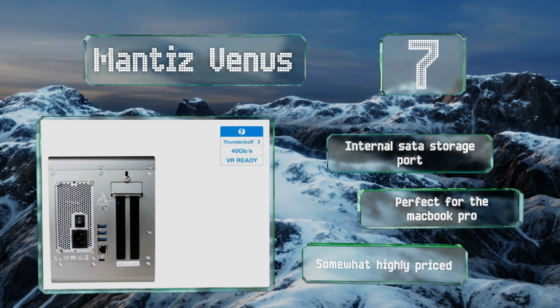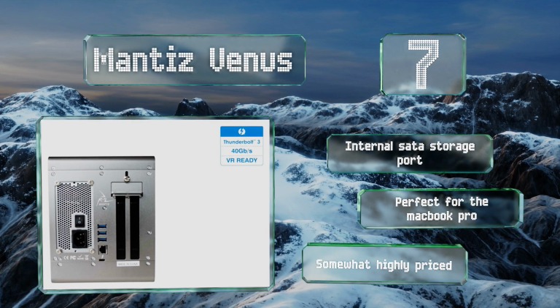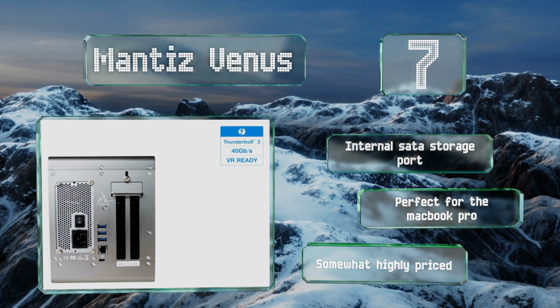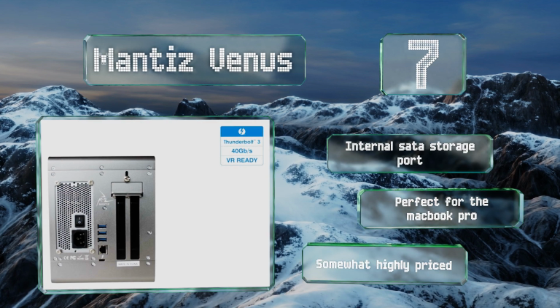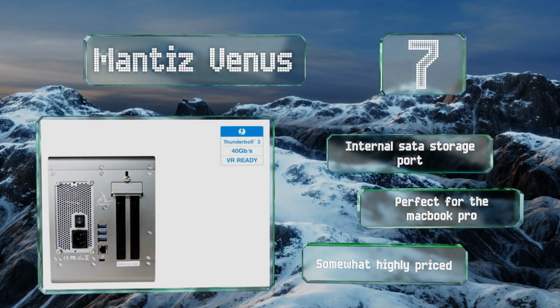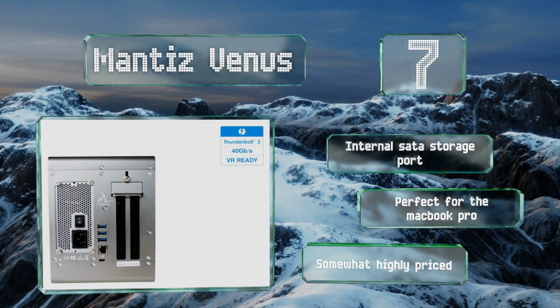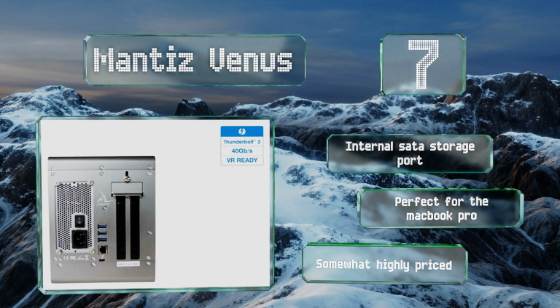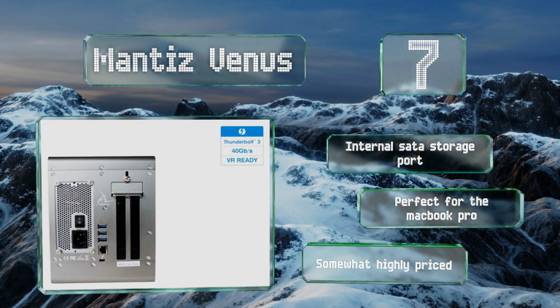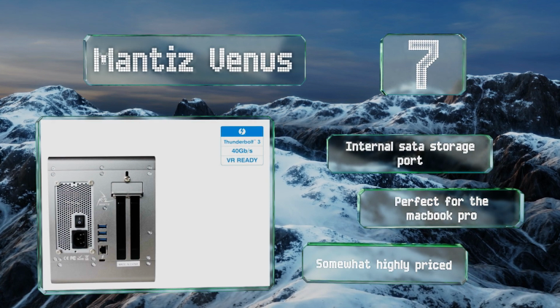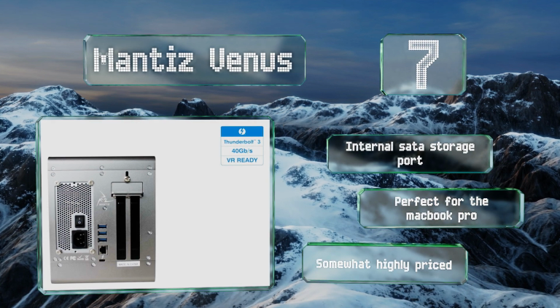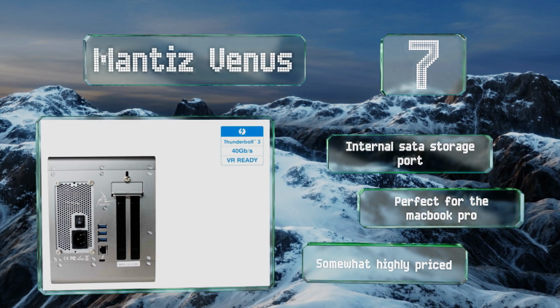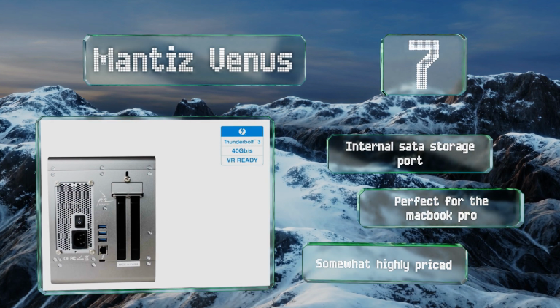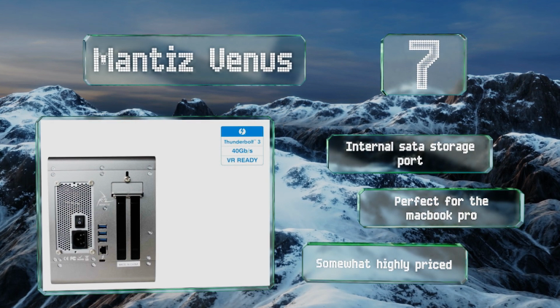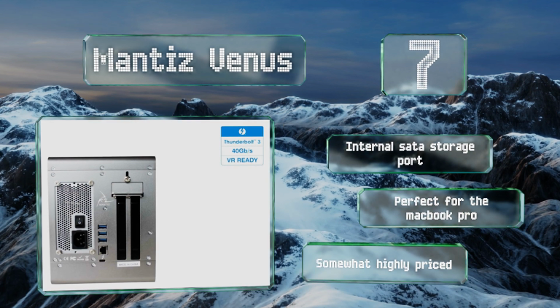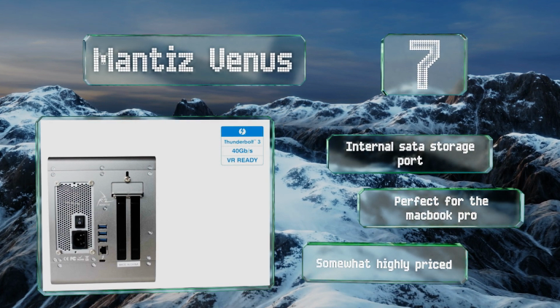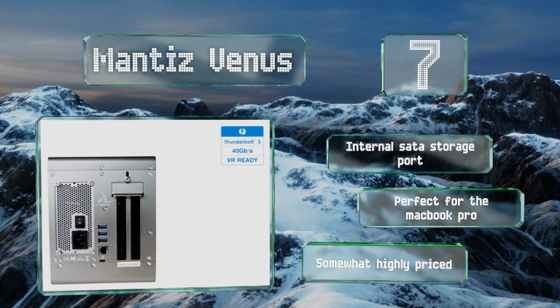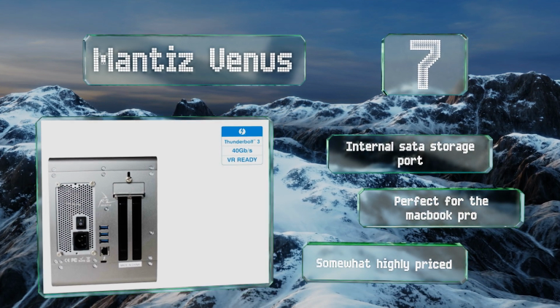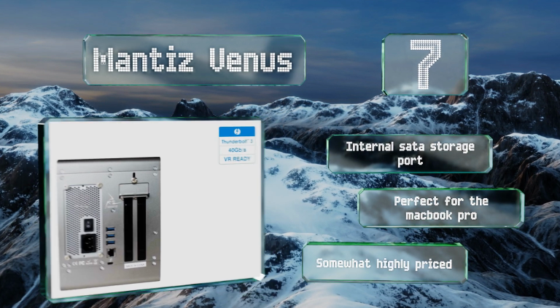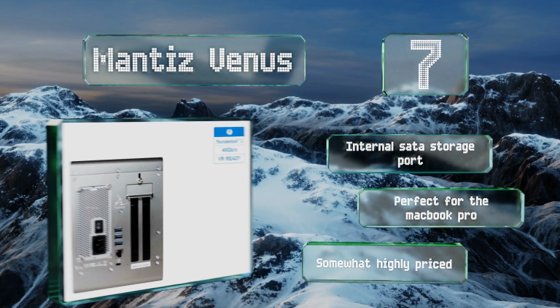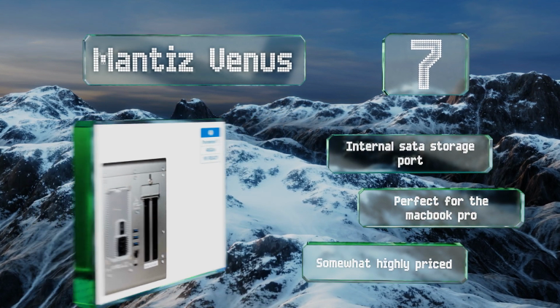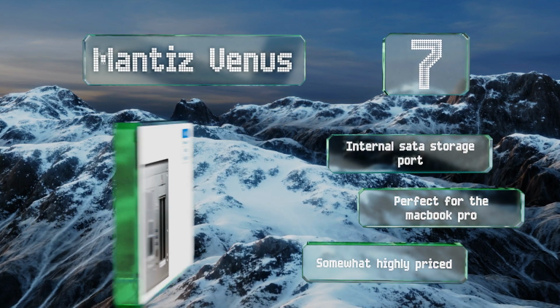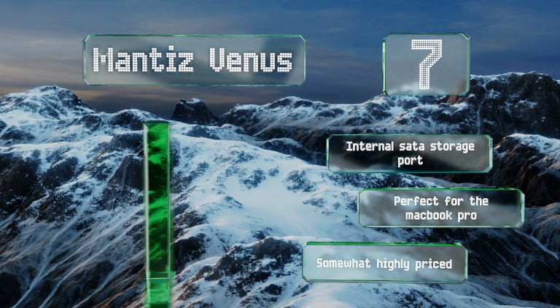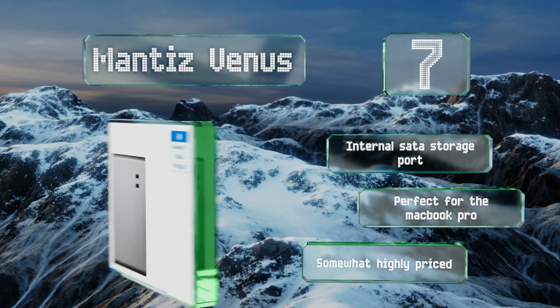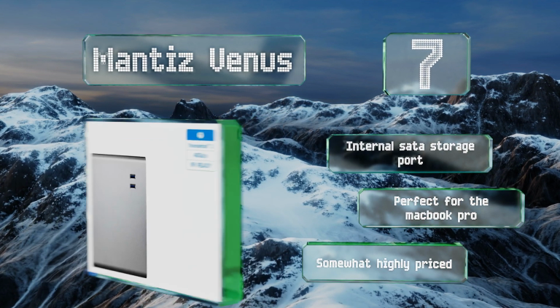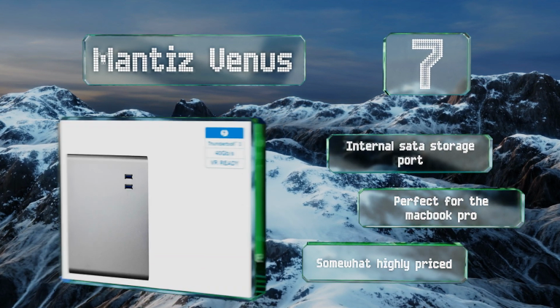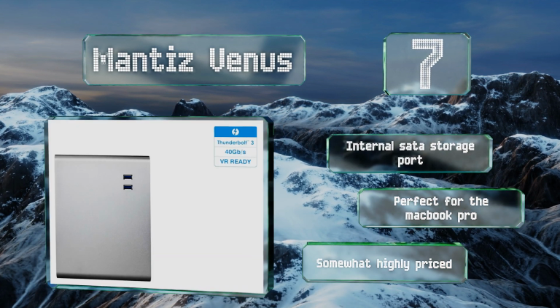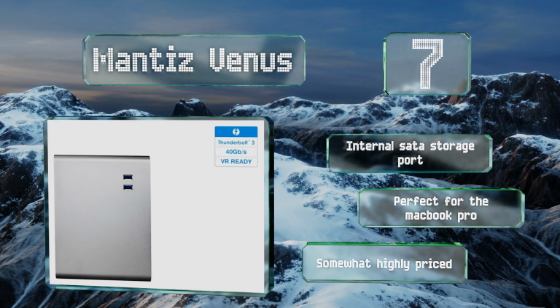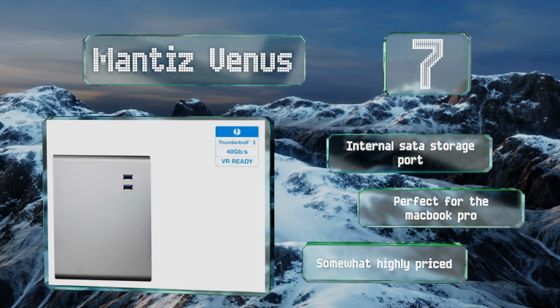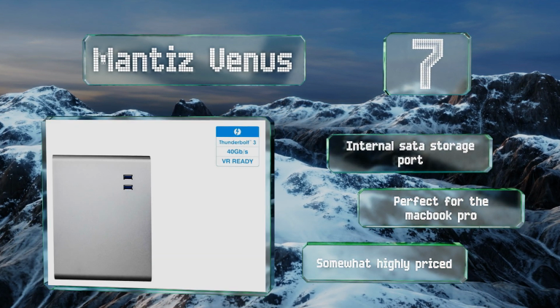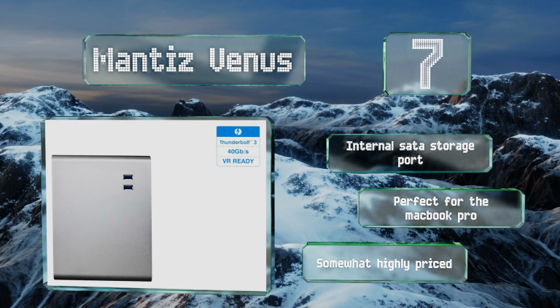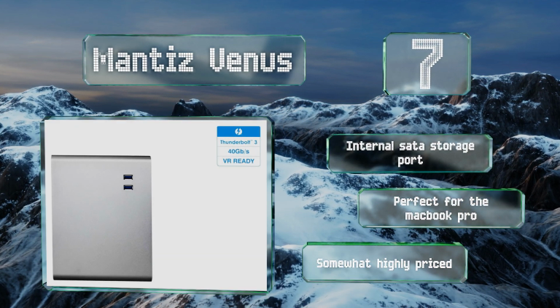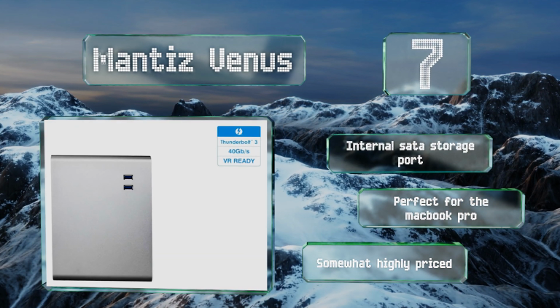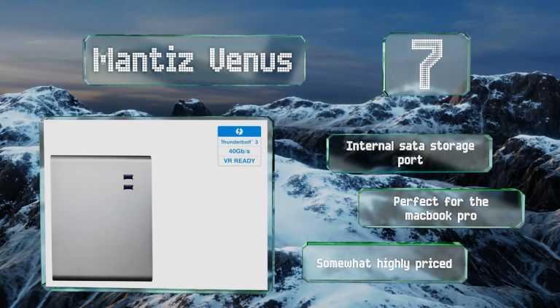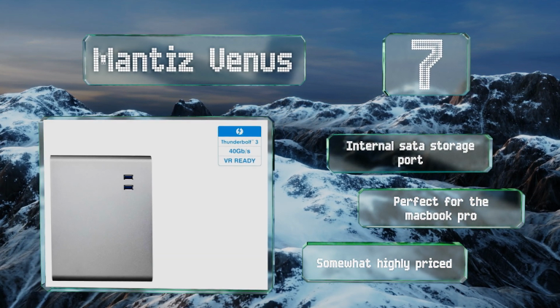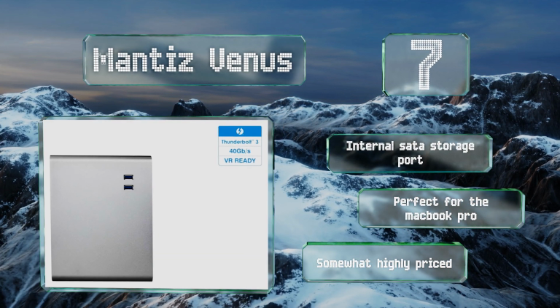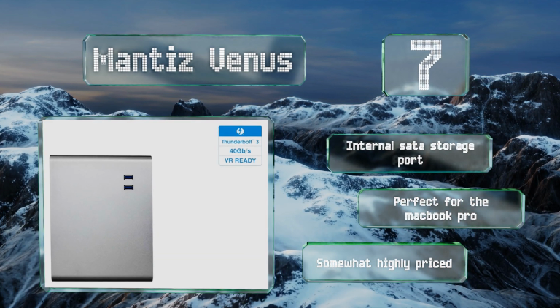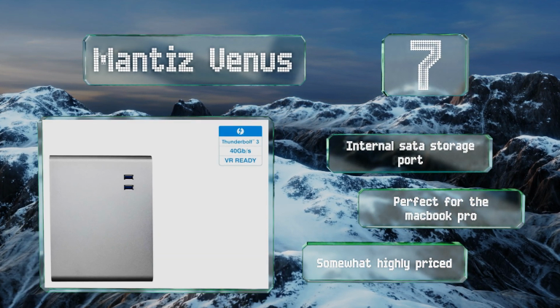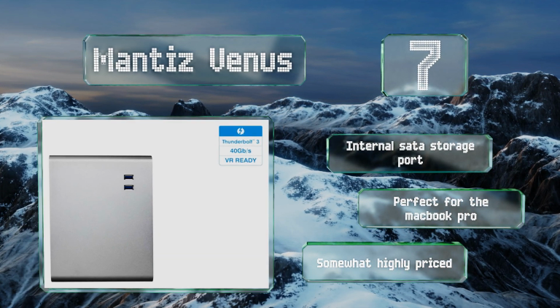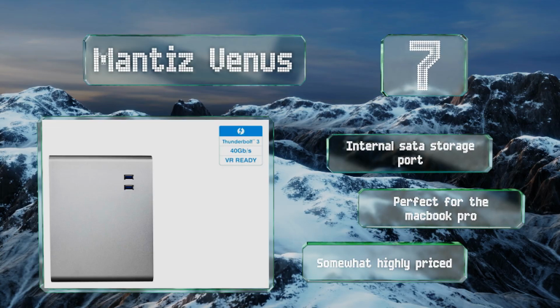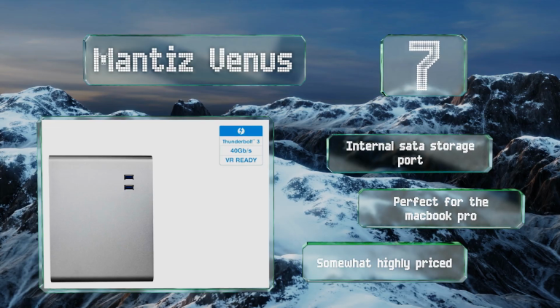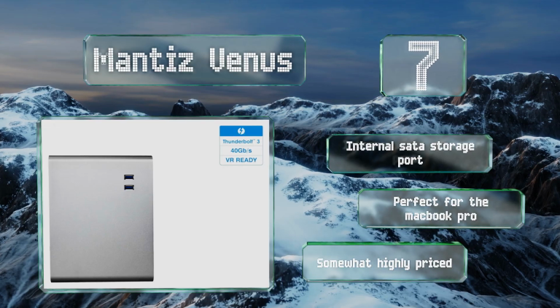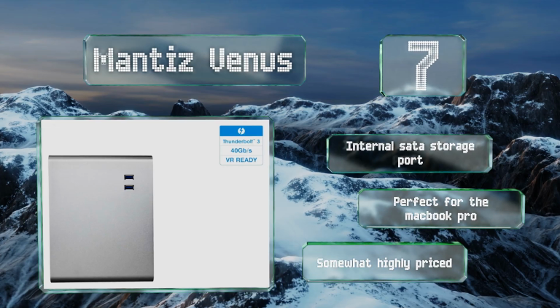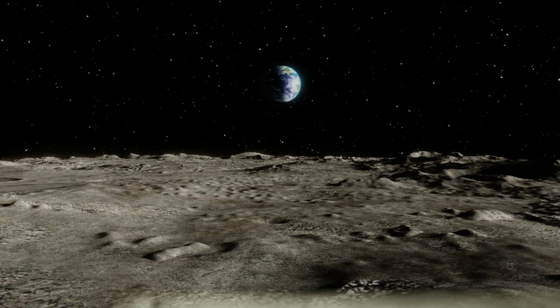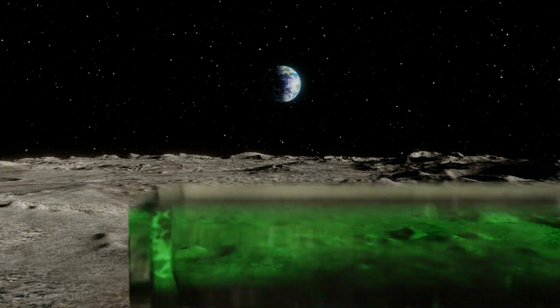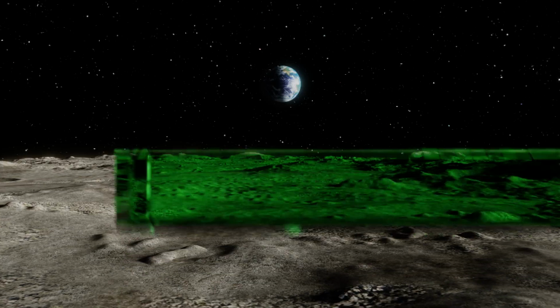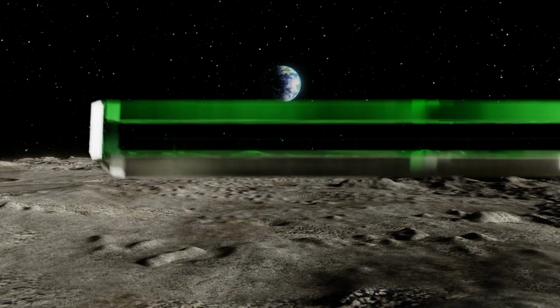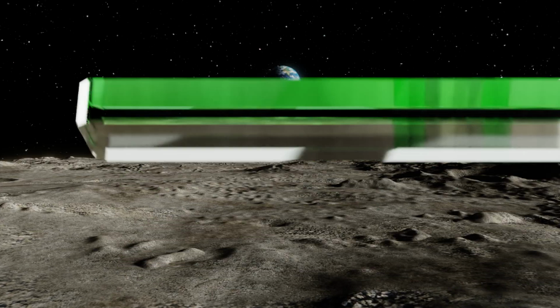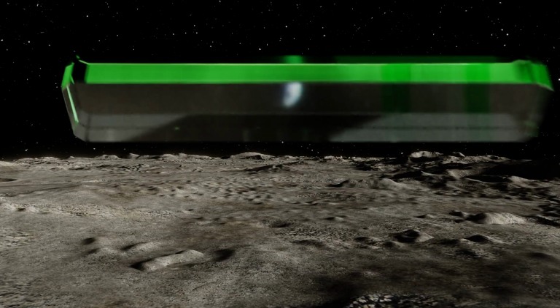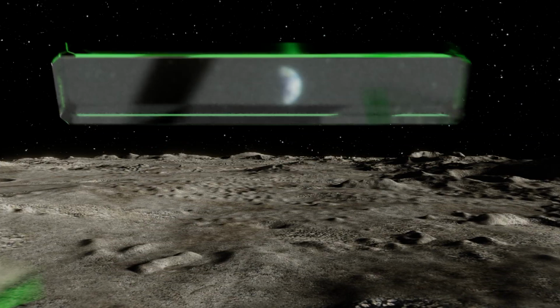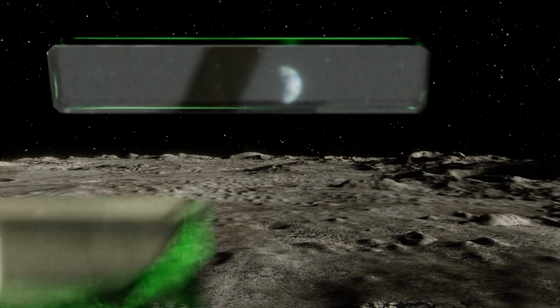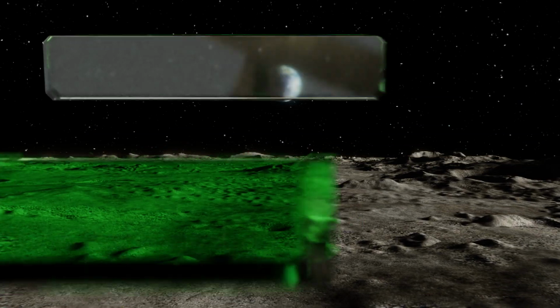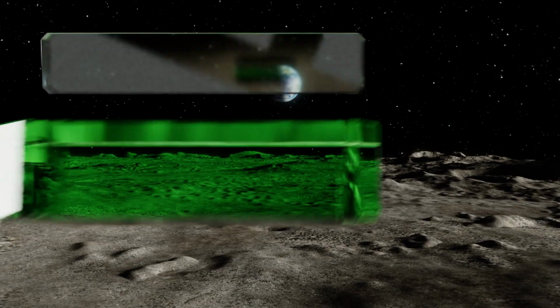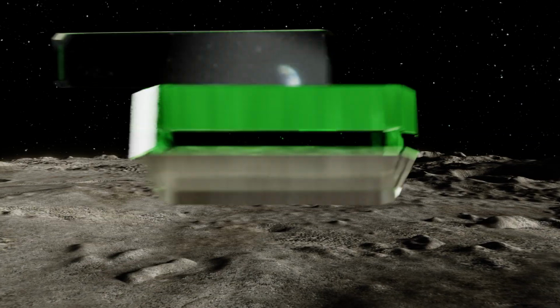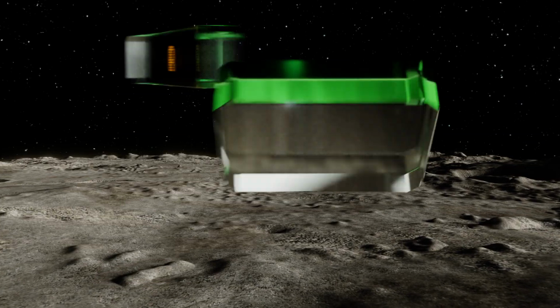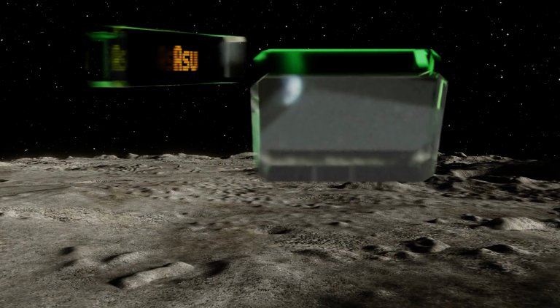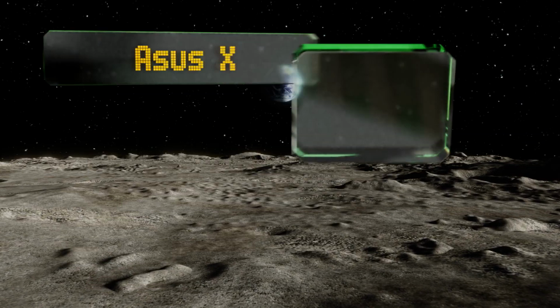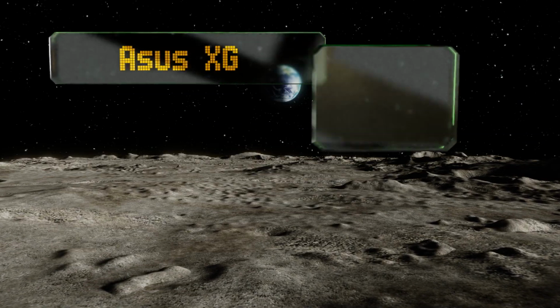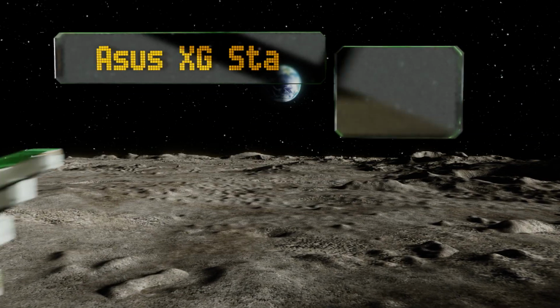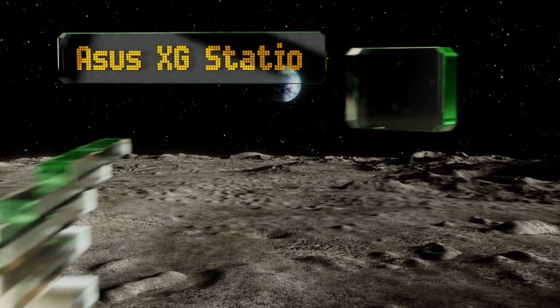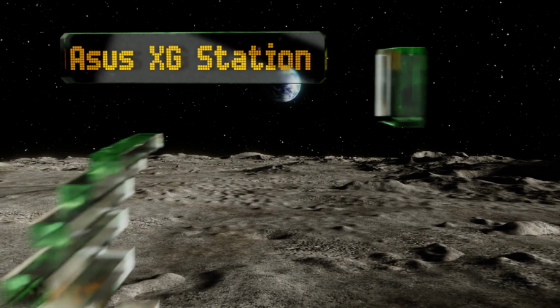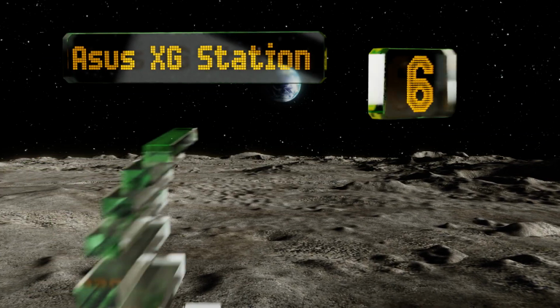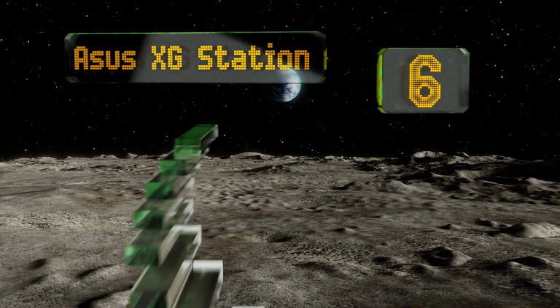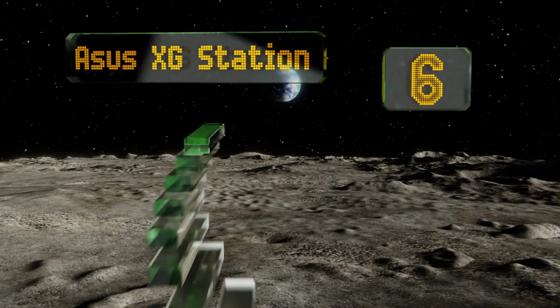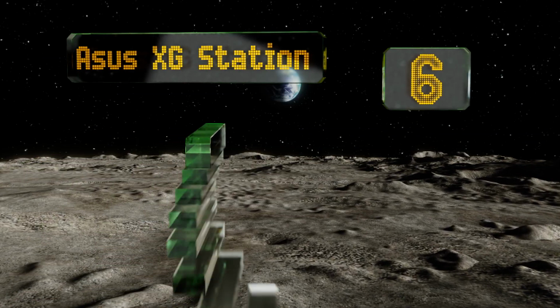It is perfect for the MacBook Pro, but it is somewhat highly priced.